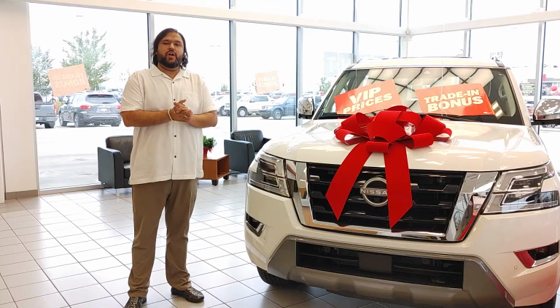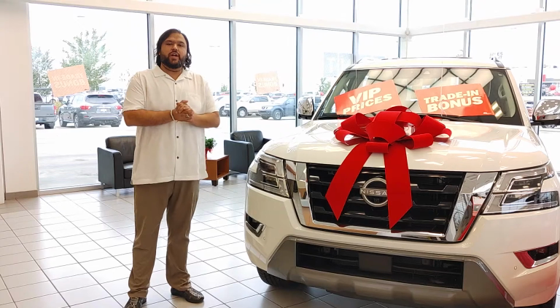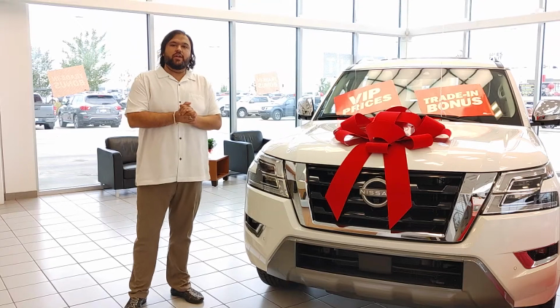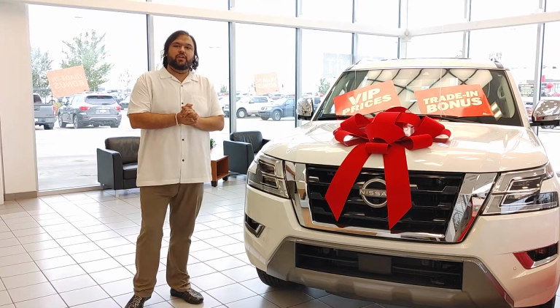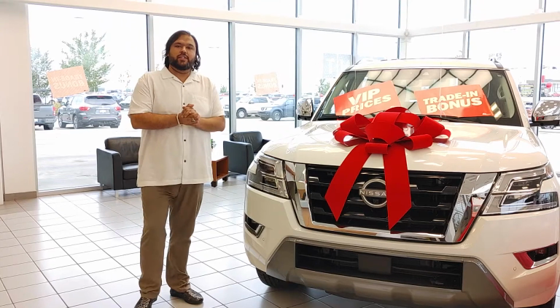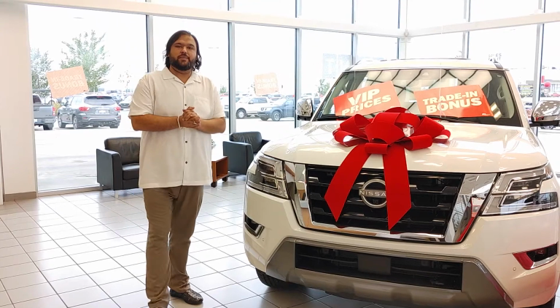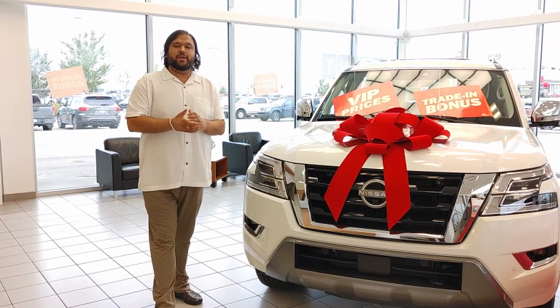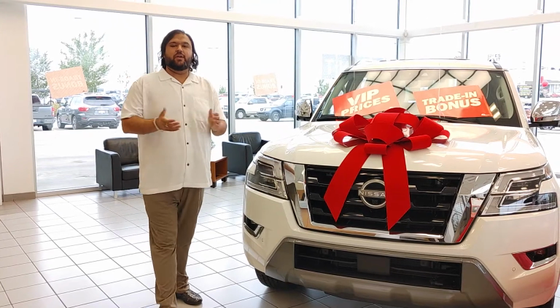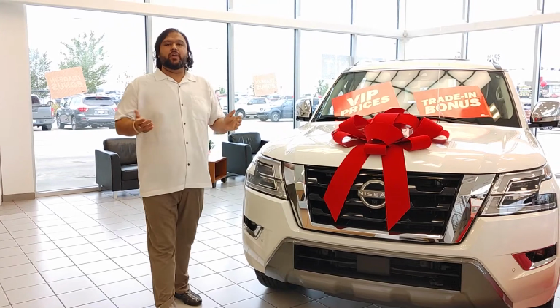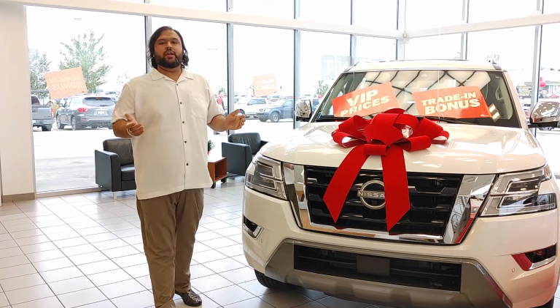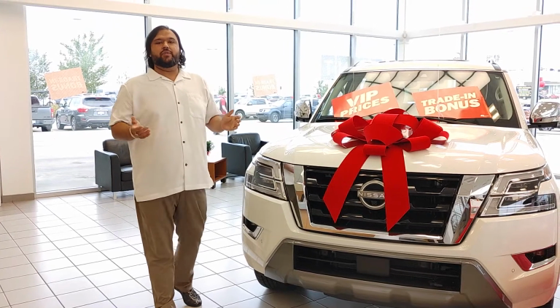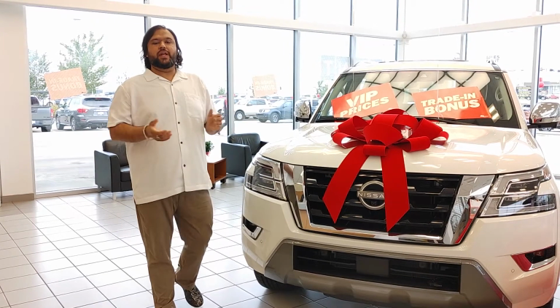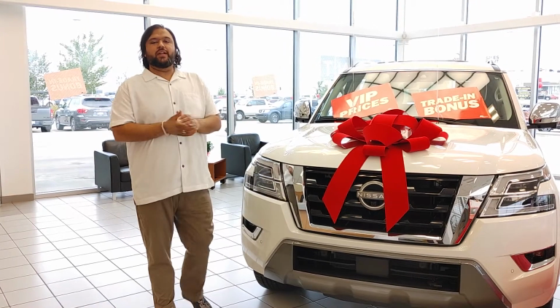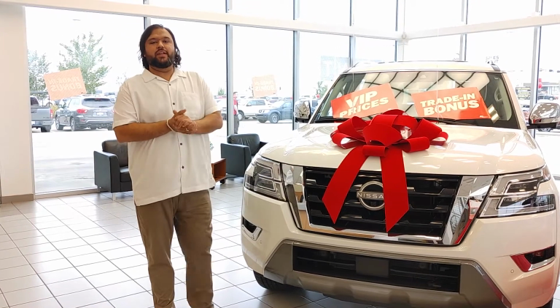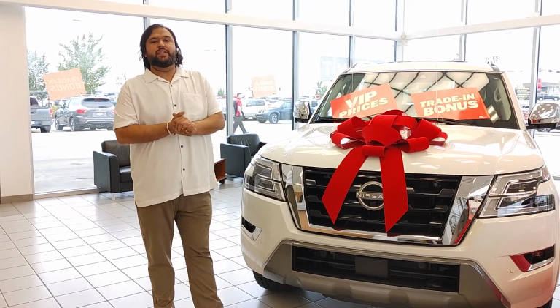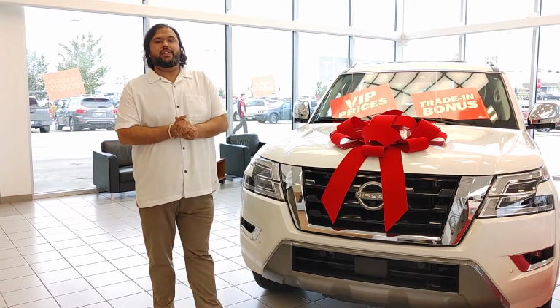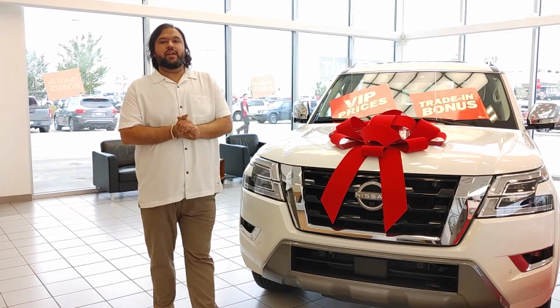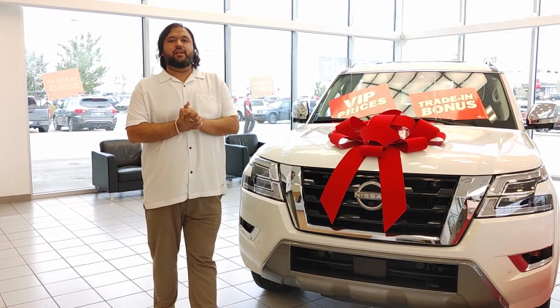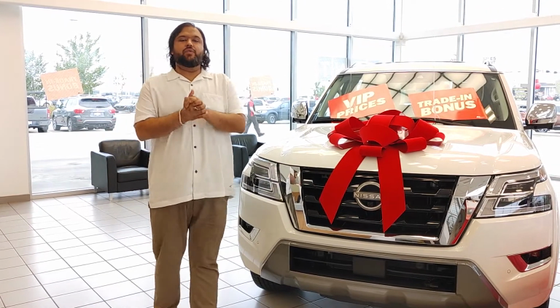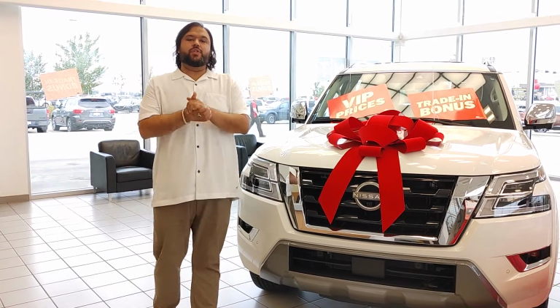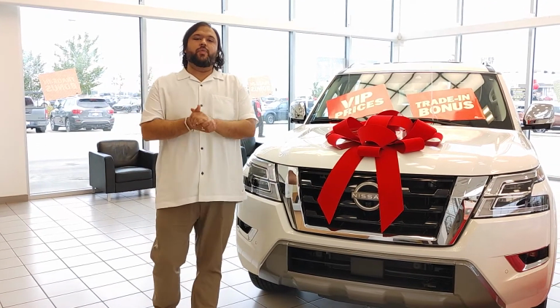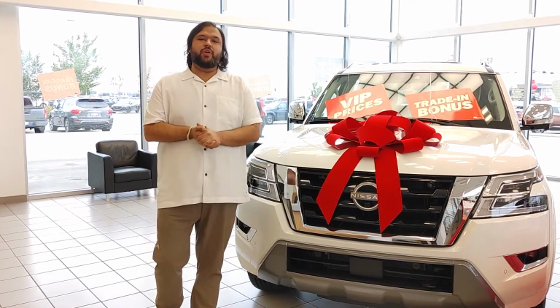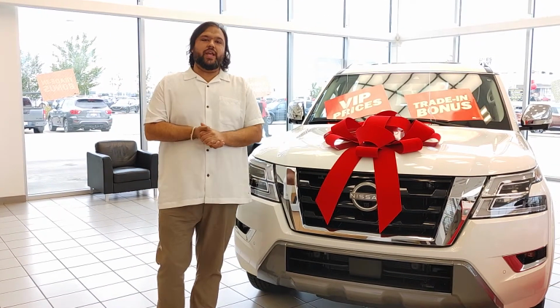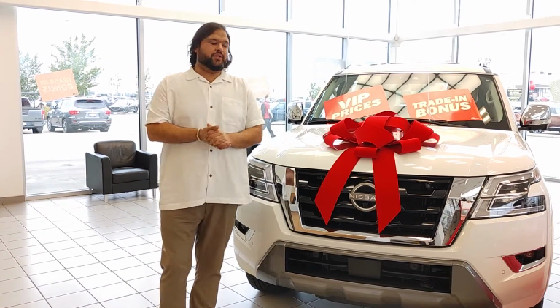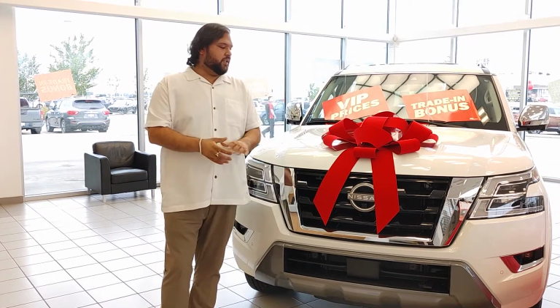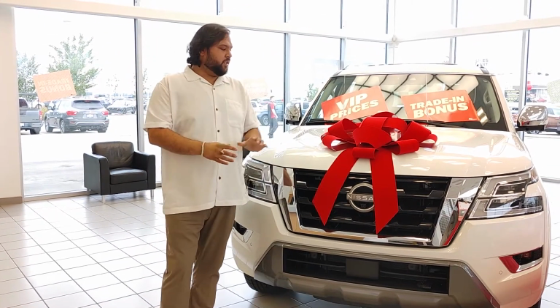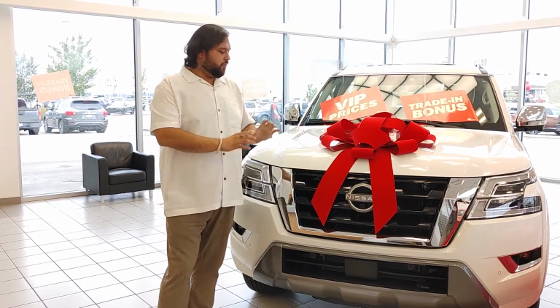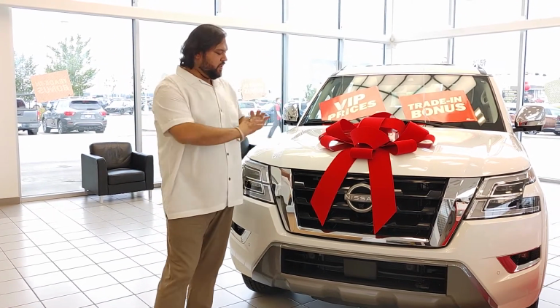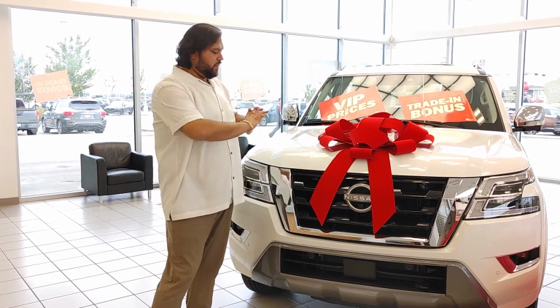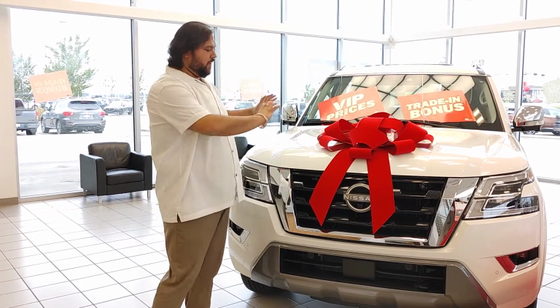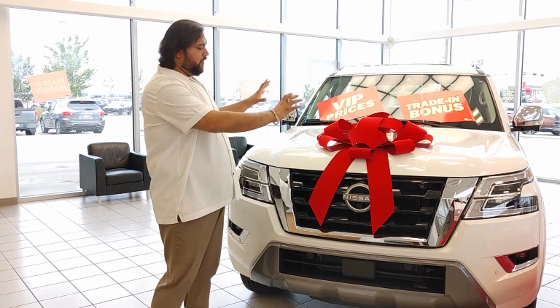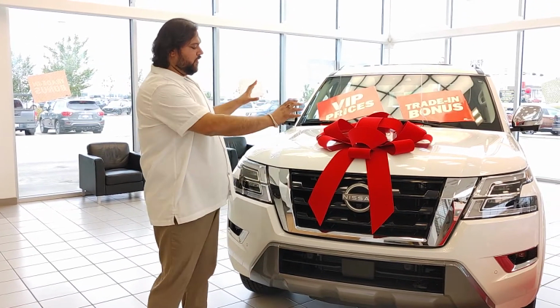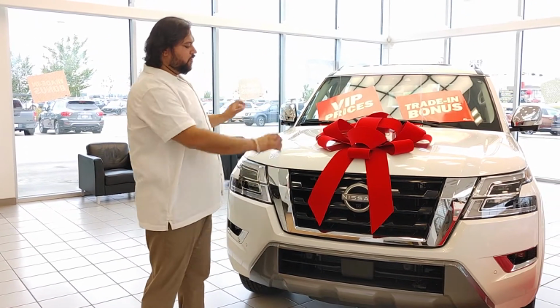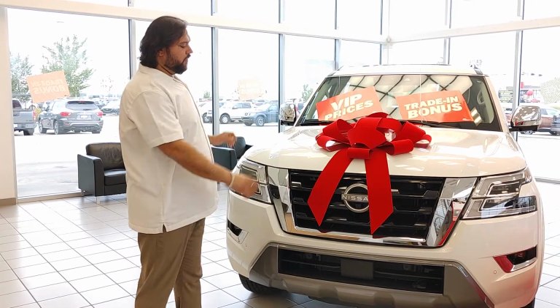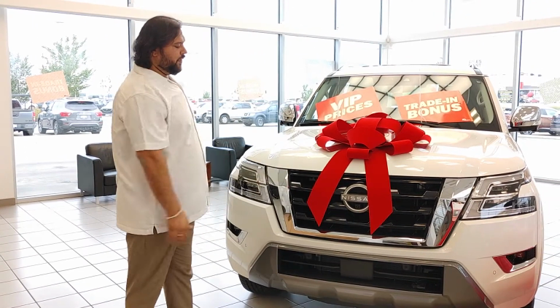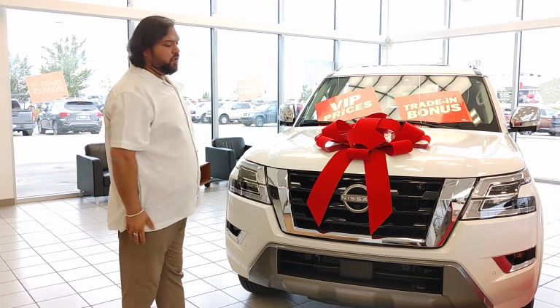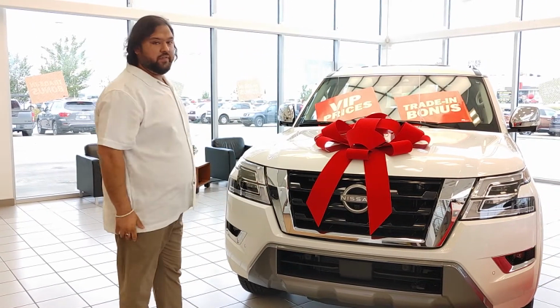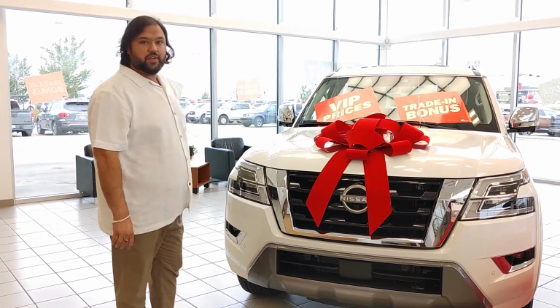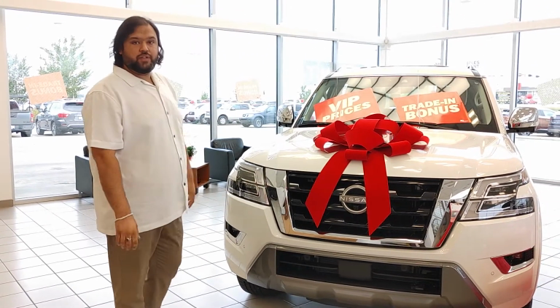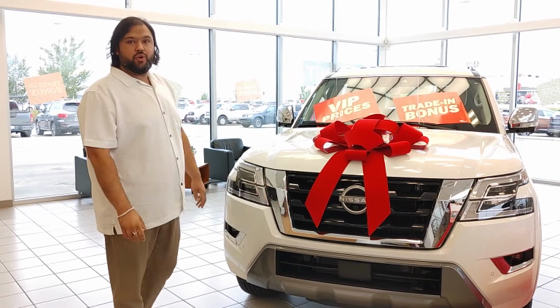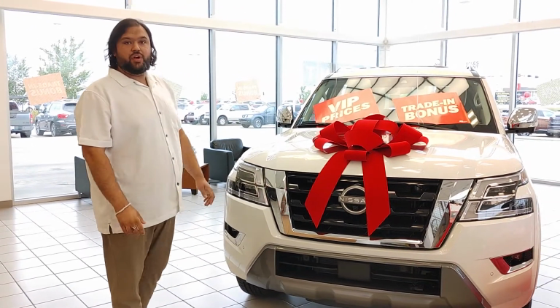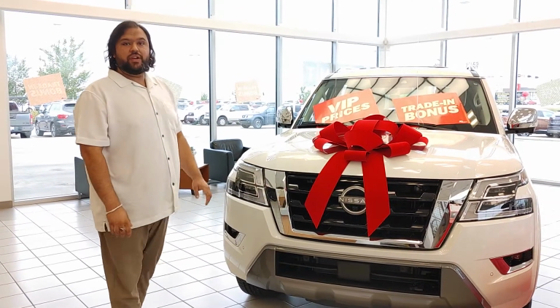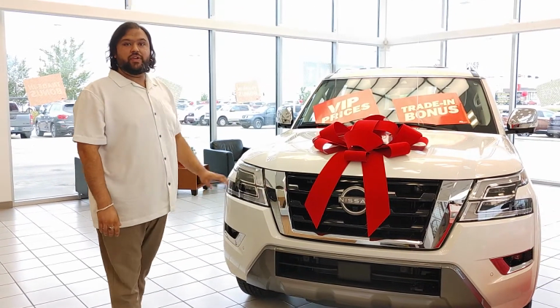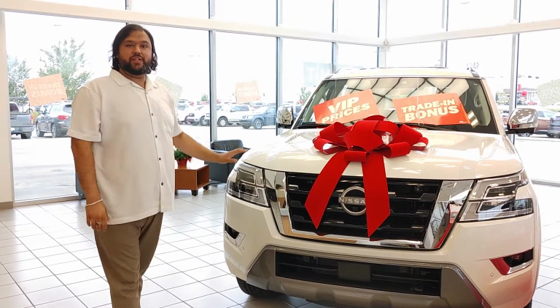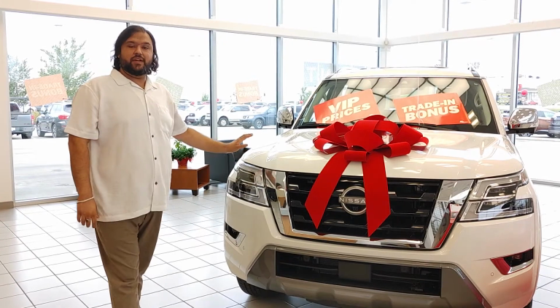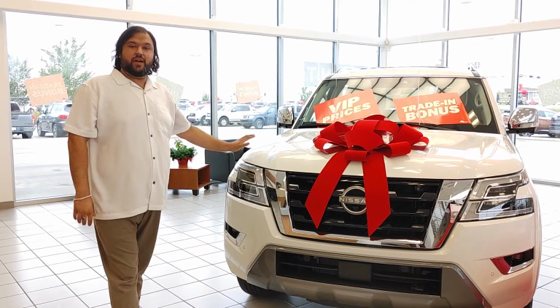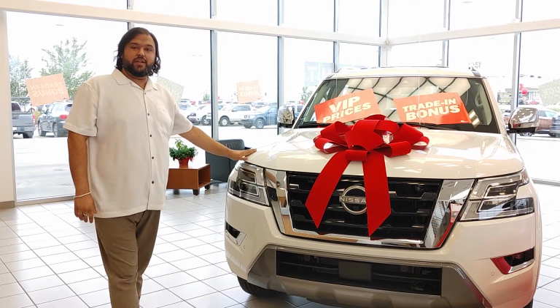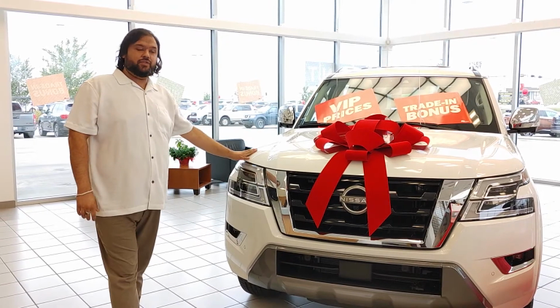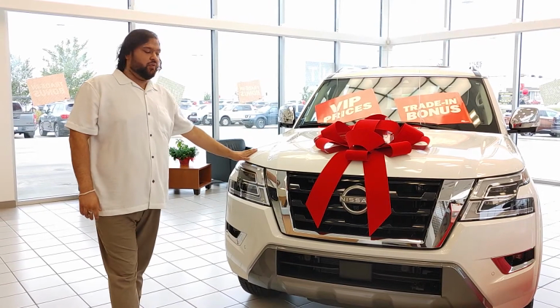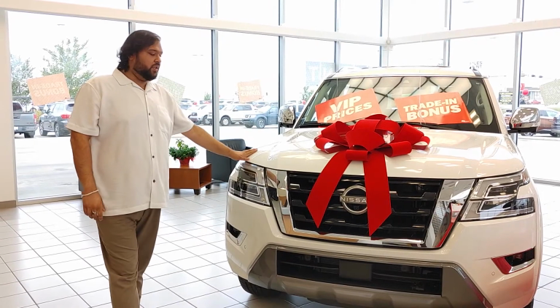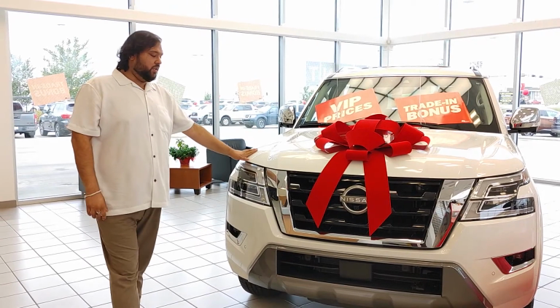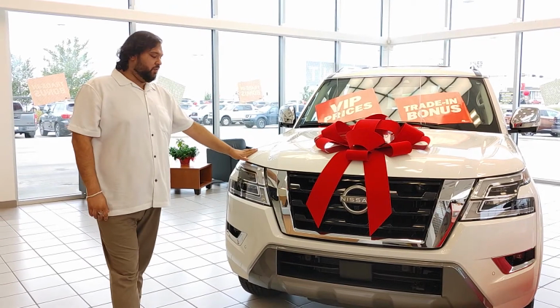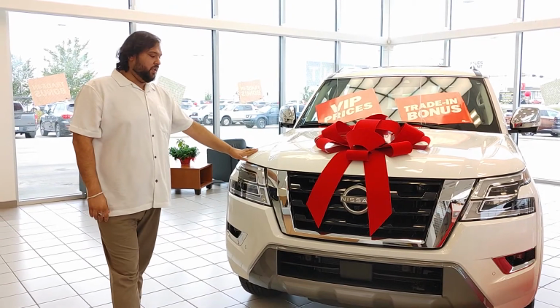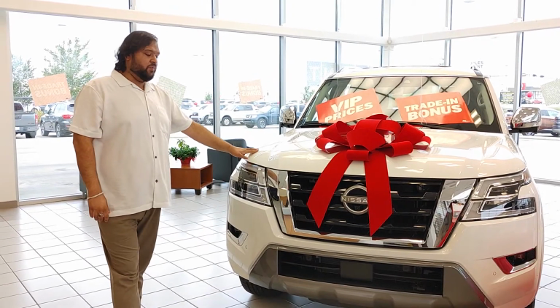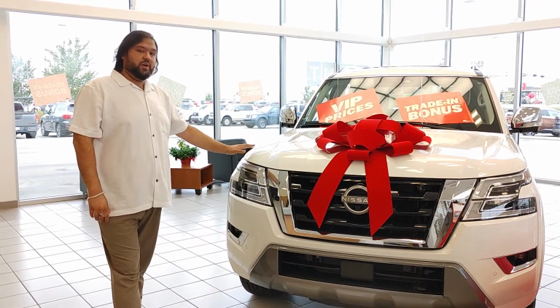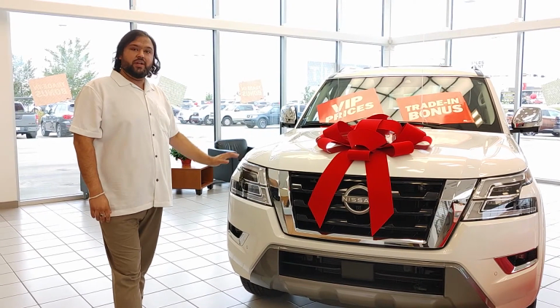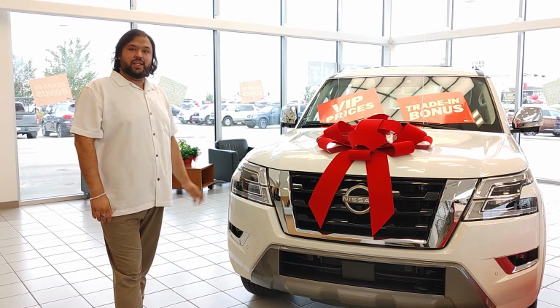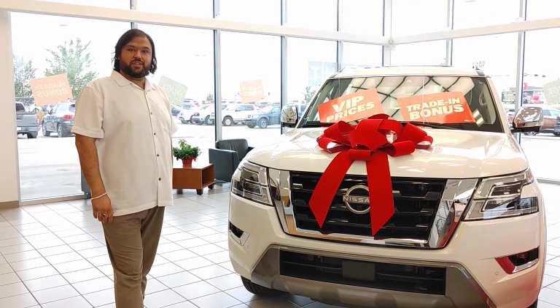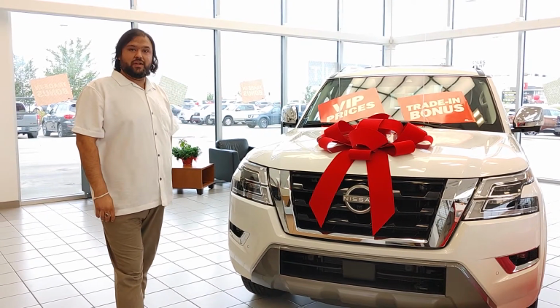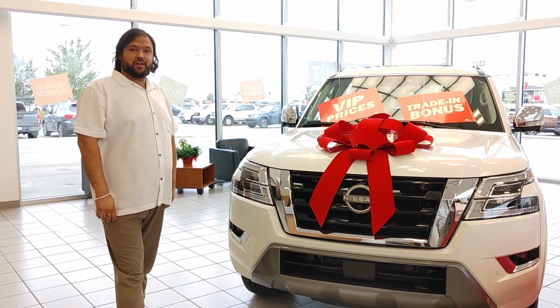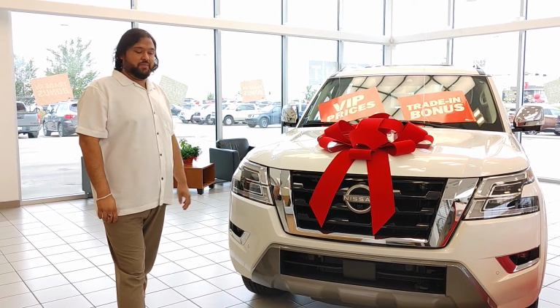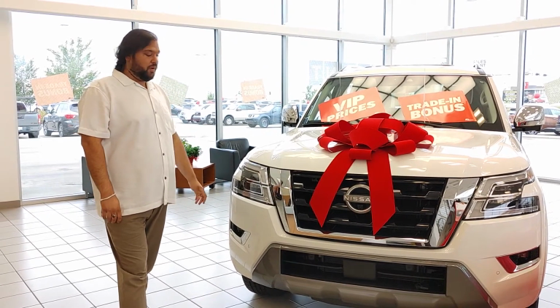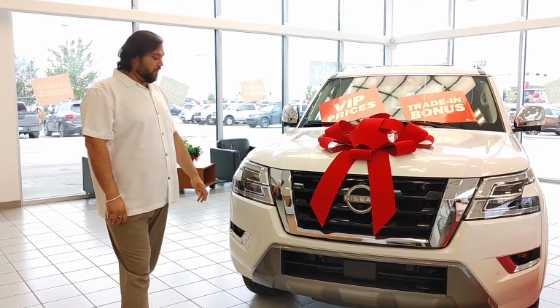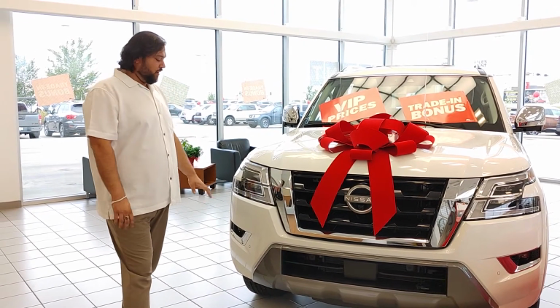Hello everyone, it's McCarr here from Nellie Nissan. I know we spoke yesterday and just wanted to give you an overview of the totally re-designed 2021 Nissan Armada.